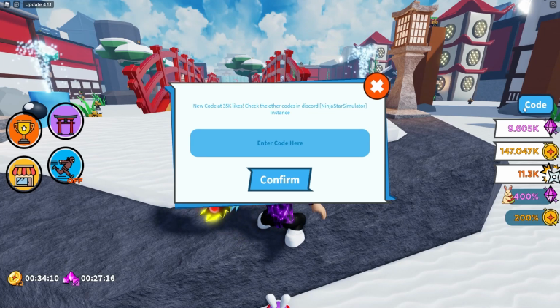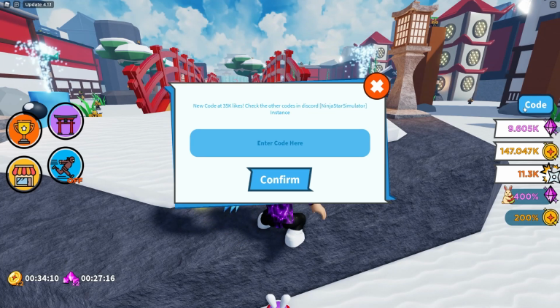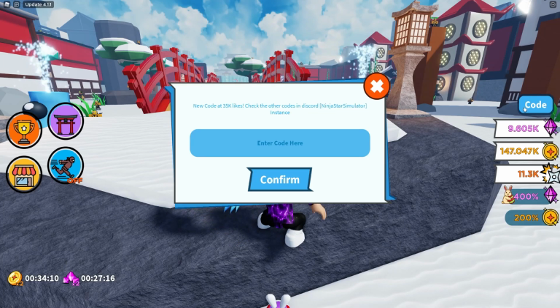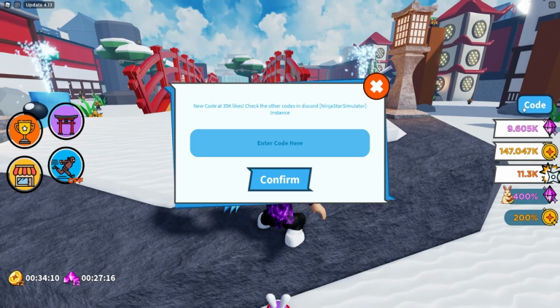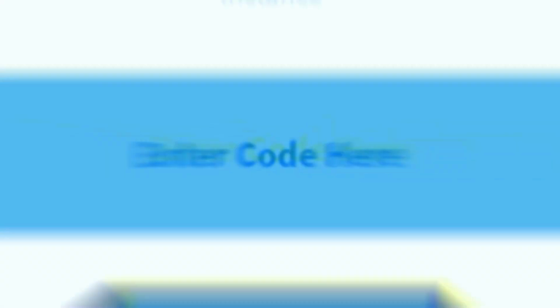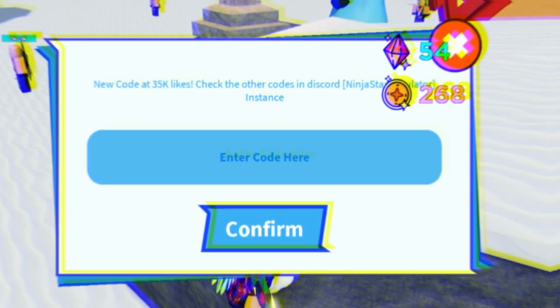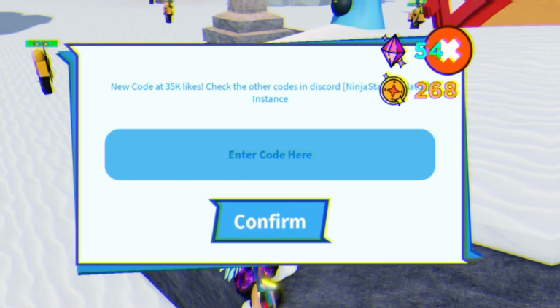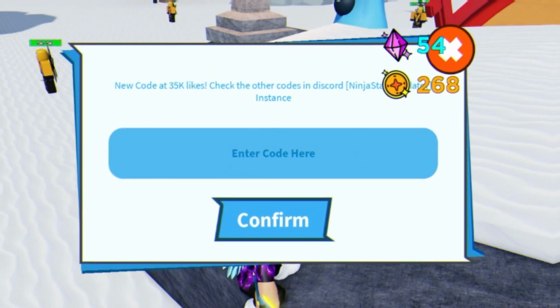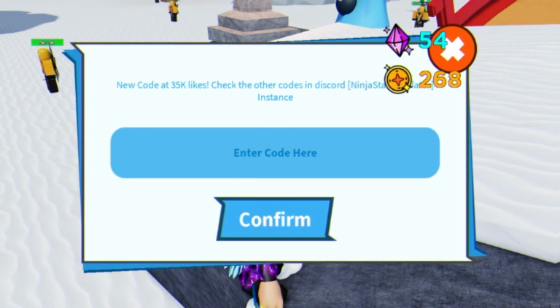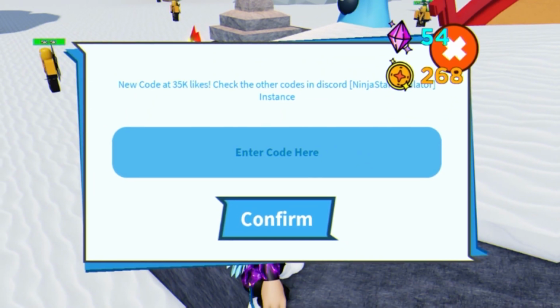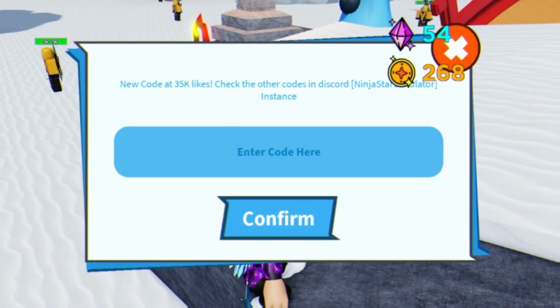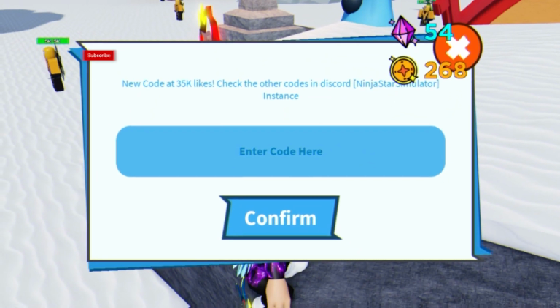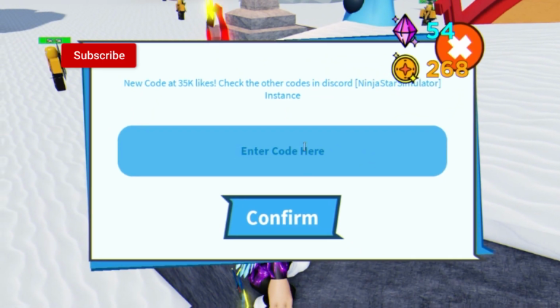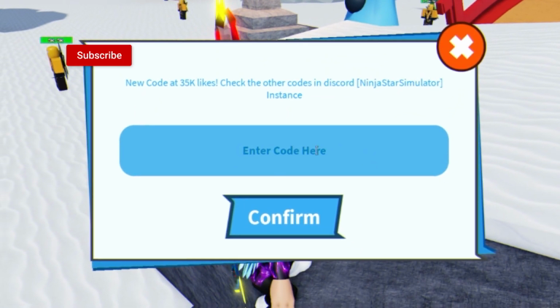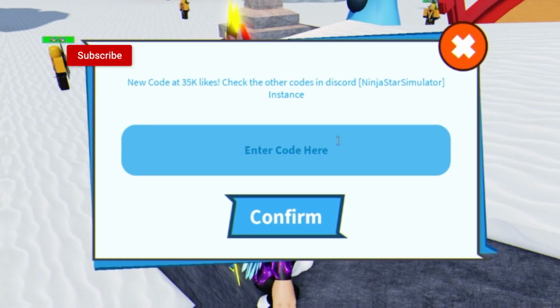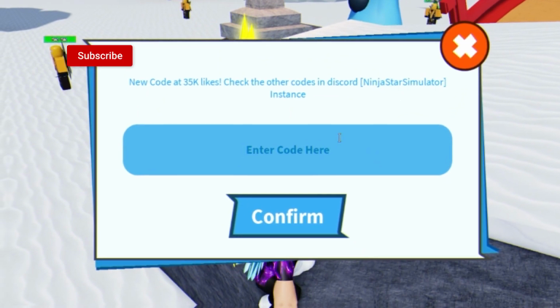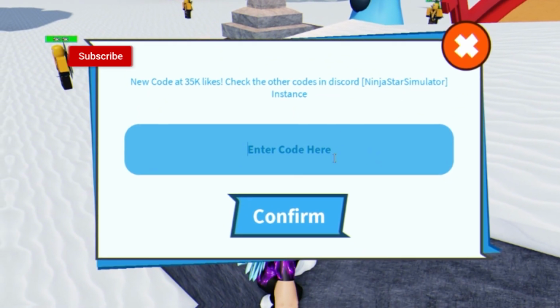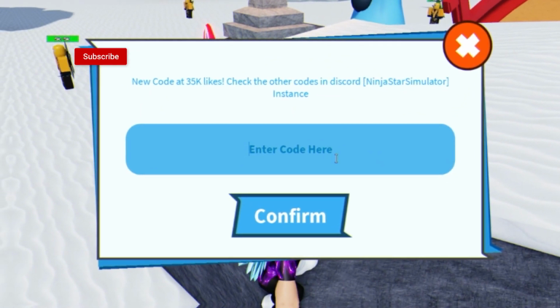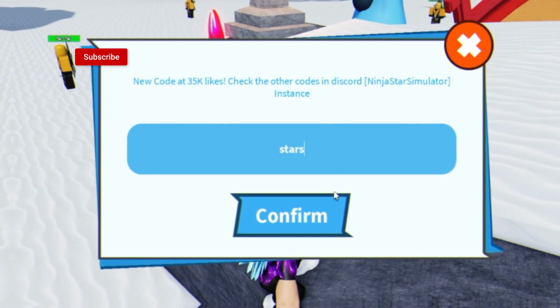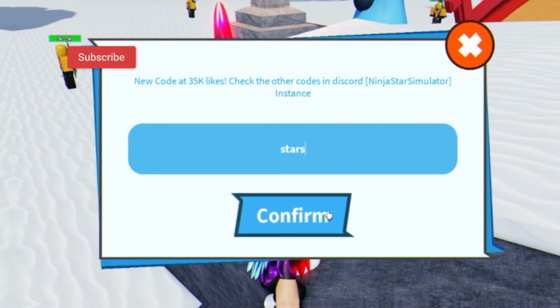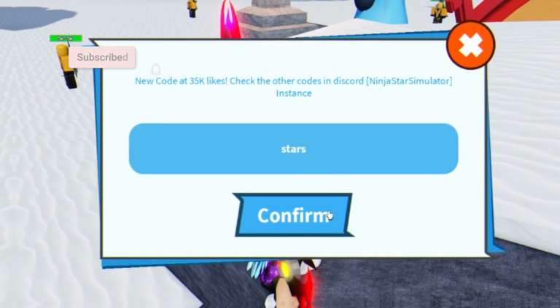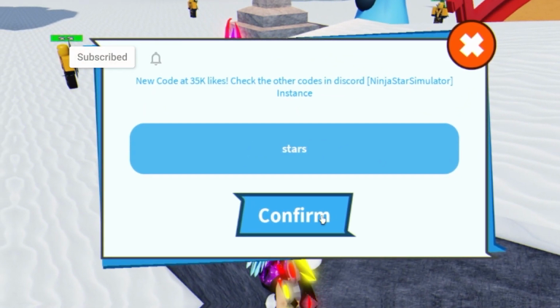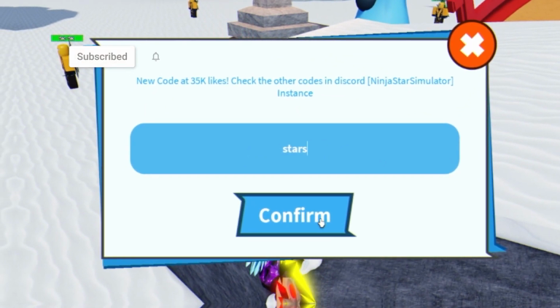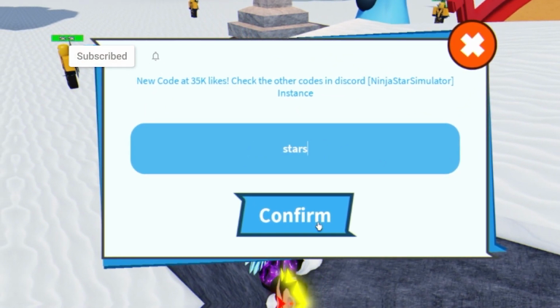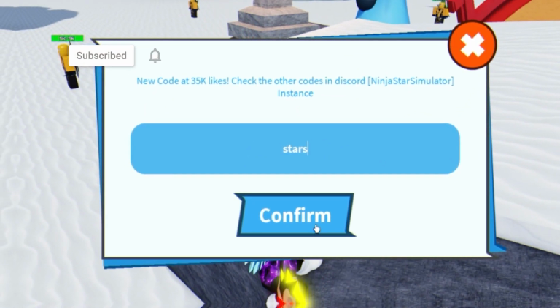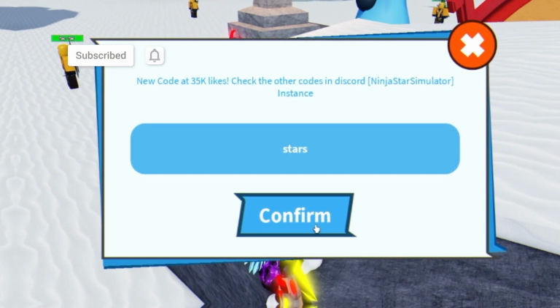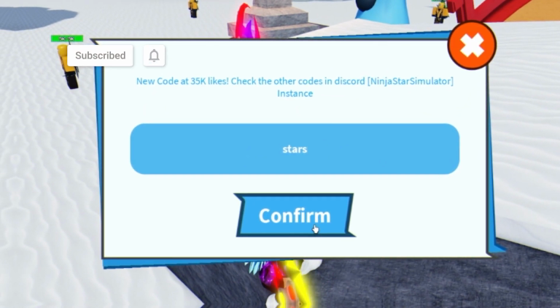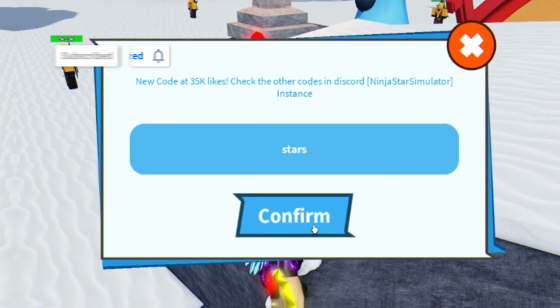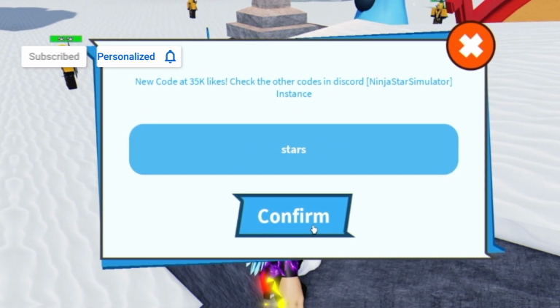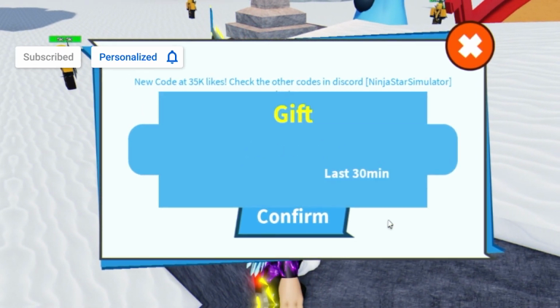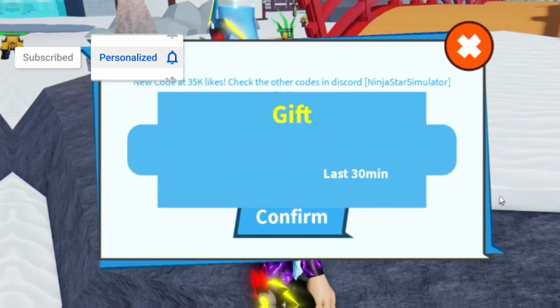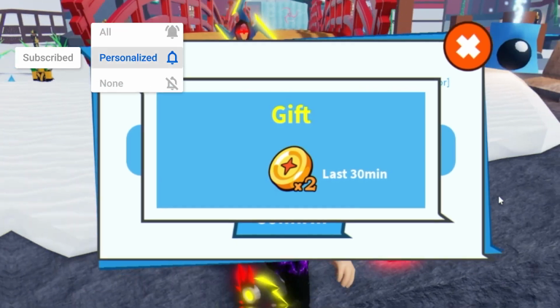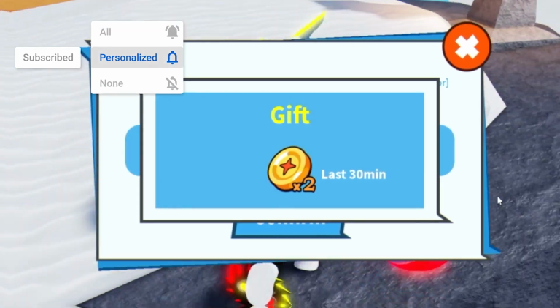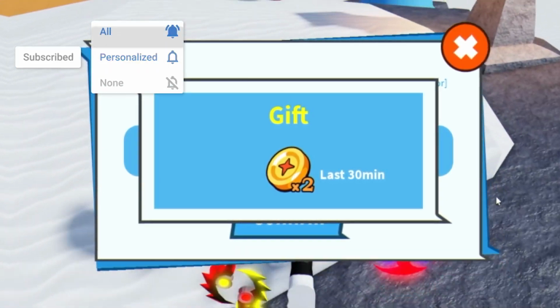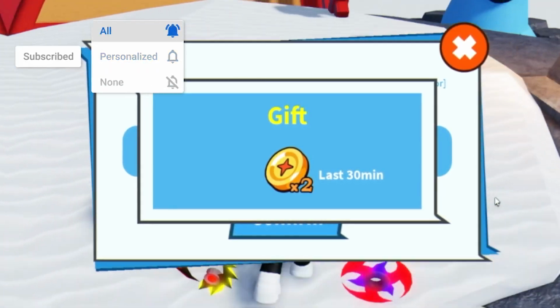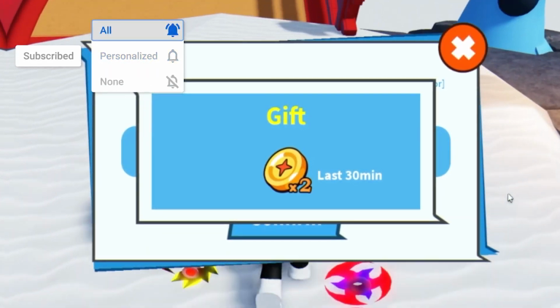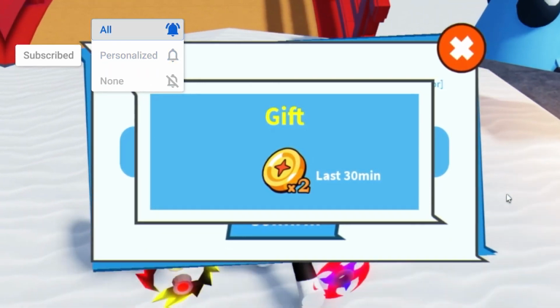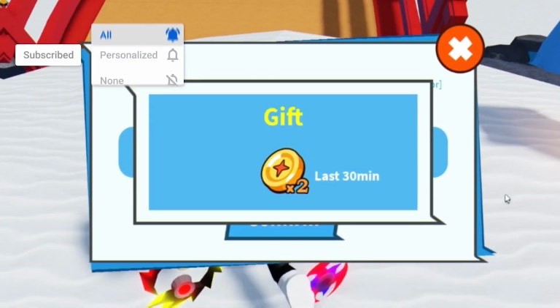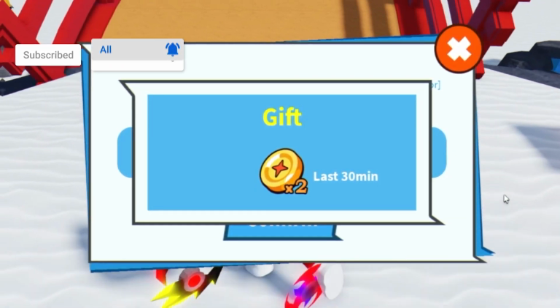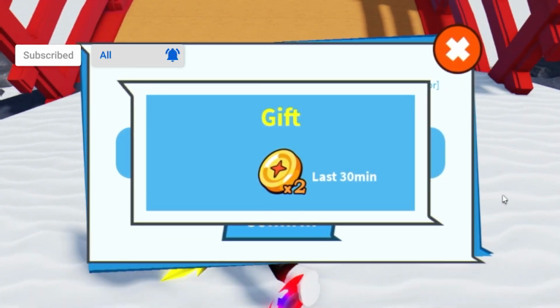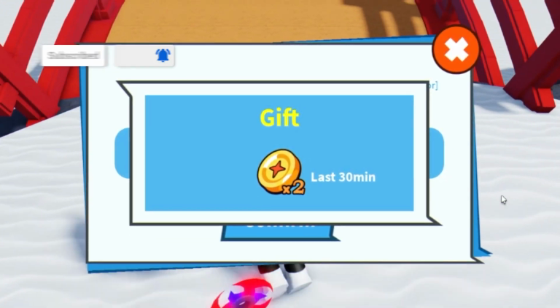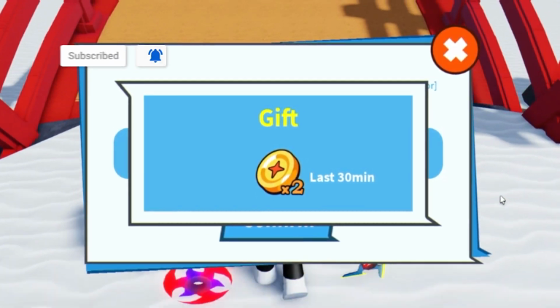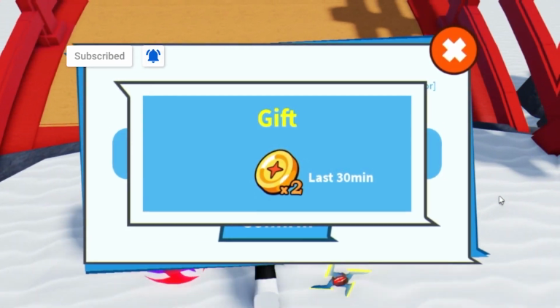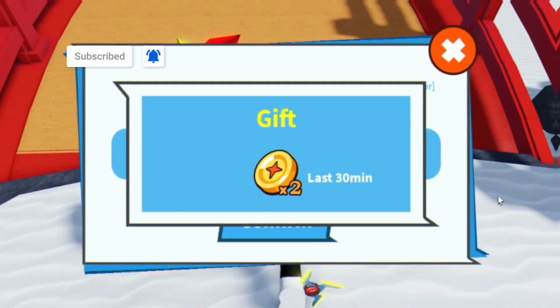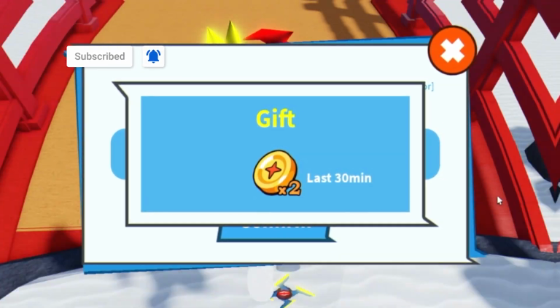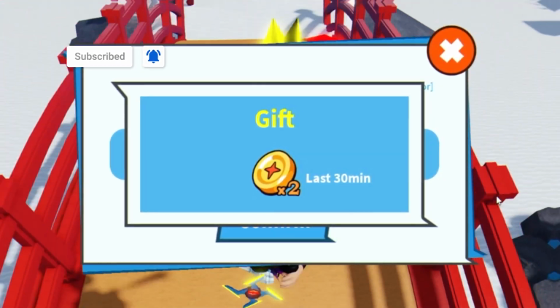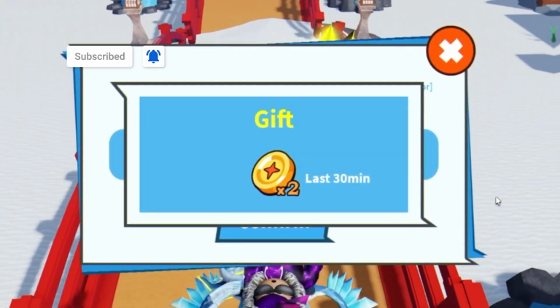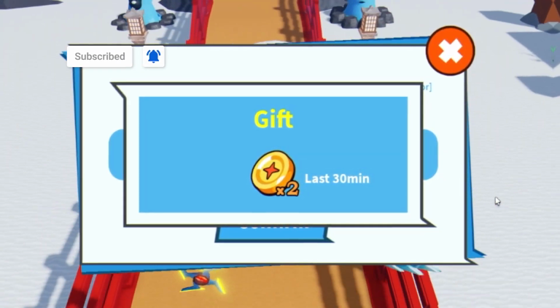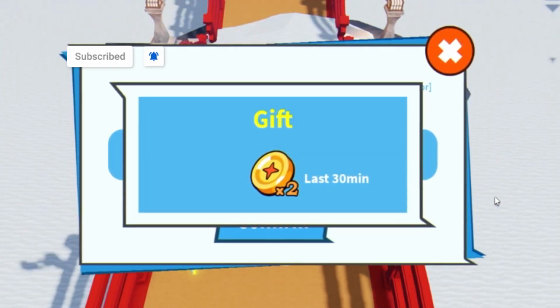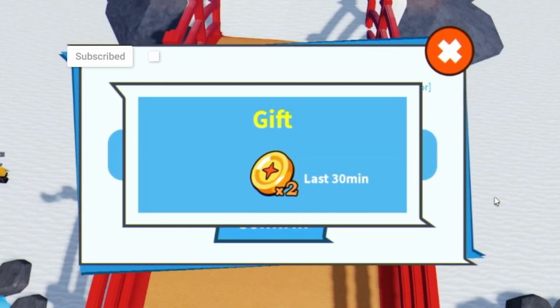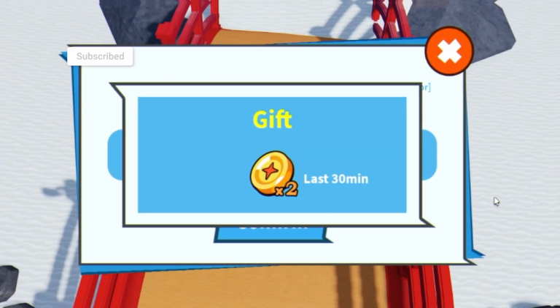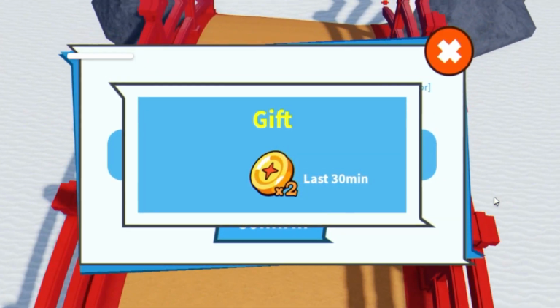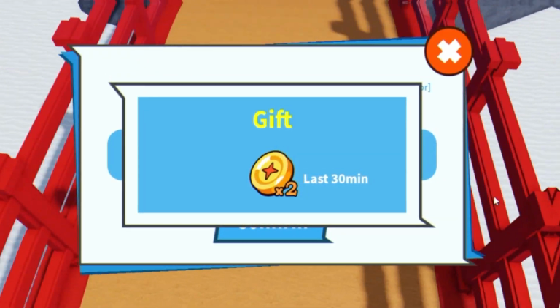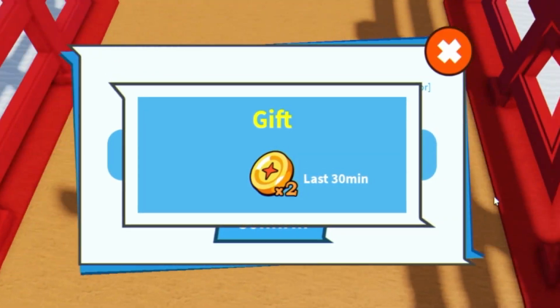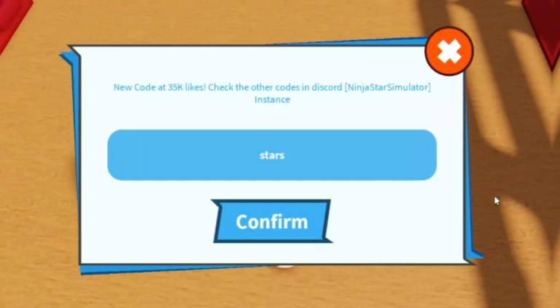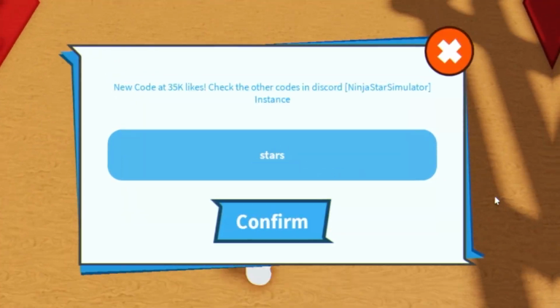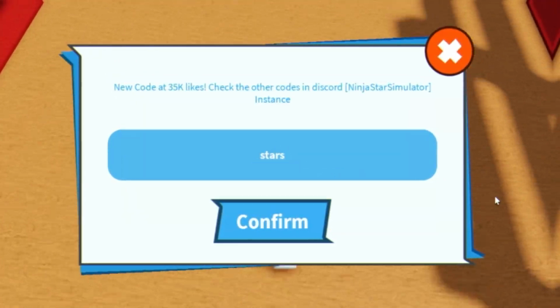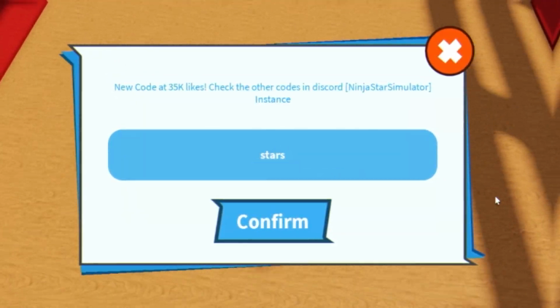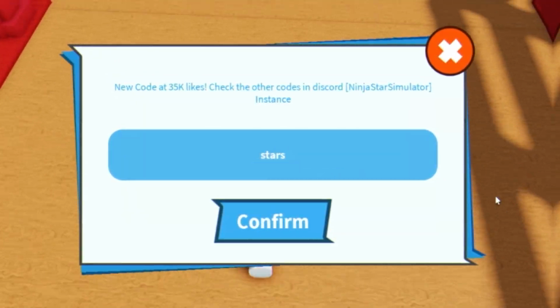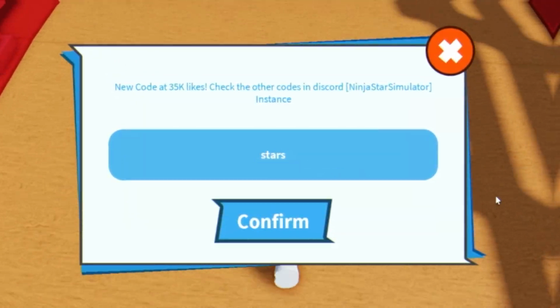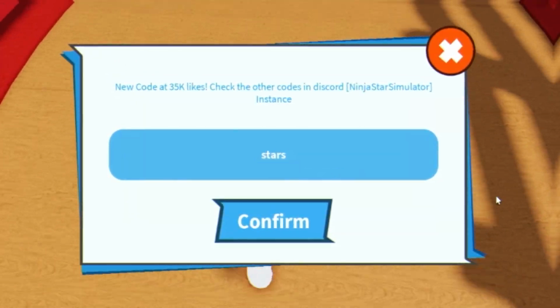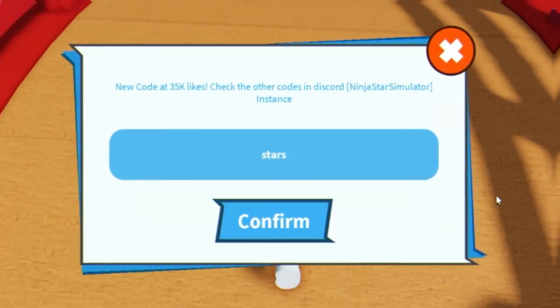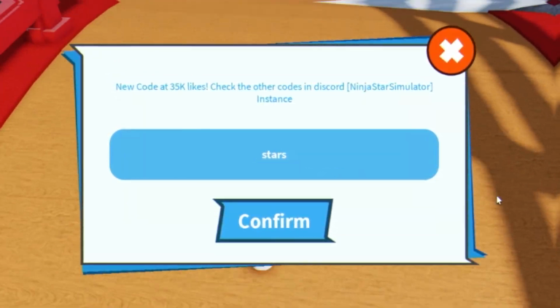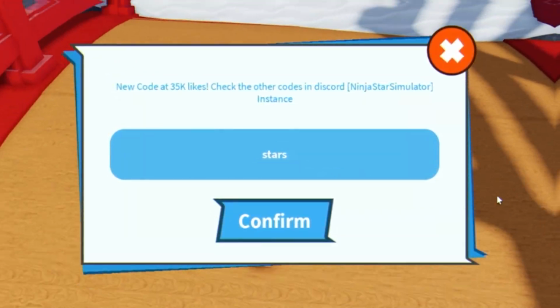The first code today is going to be the code 'stars'. Click on confirm and put that in there for double coins for 30 minutes.